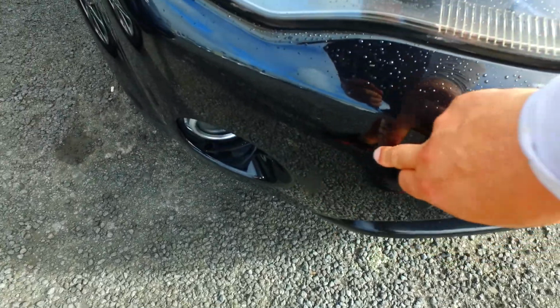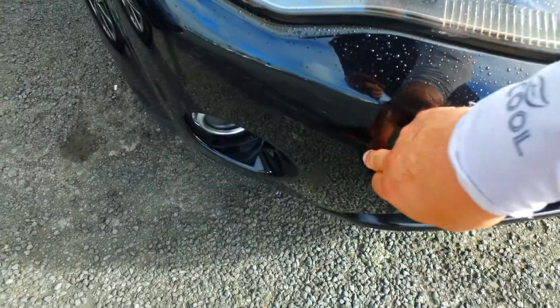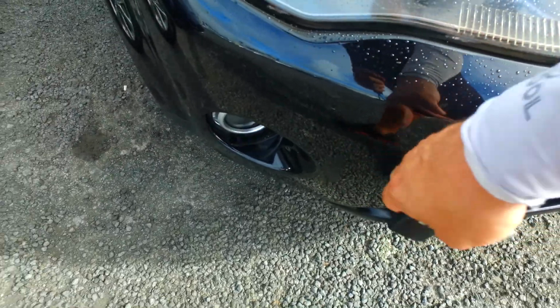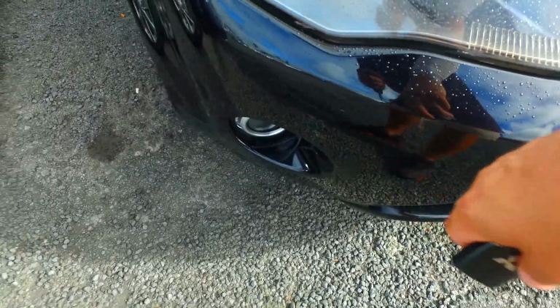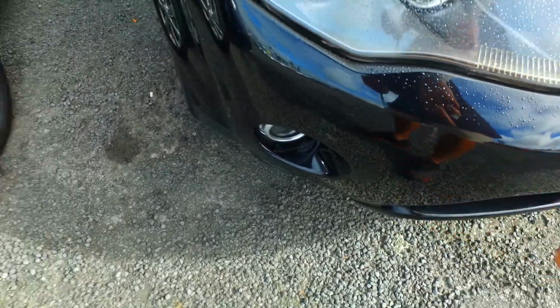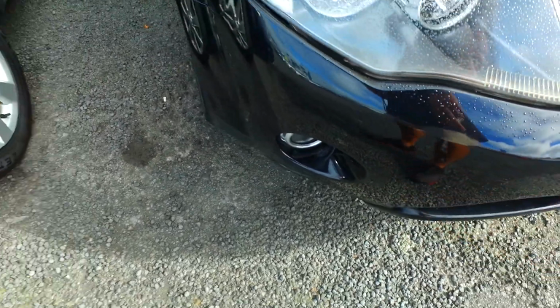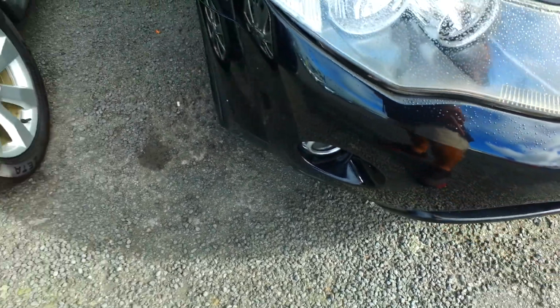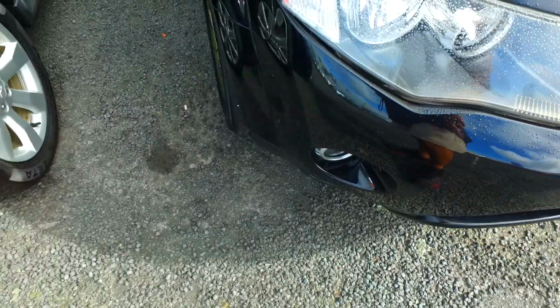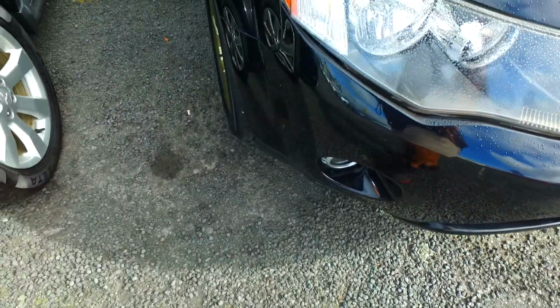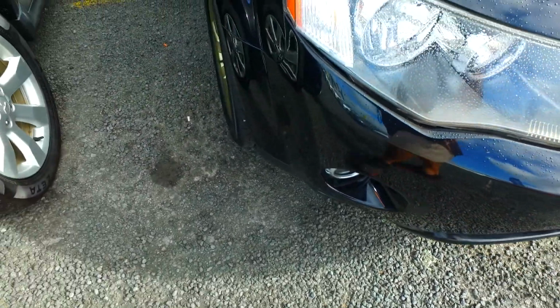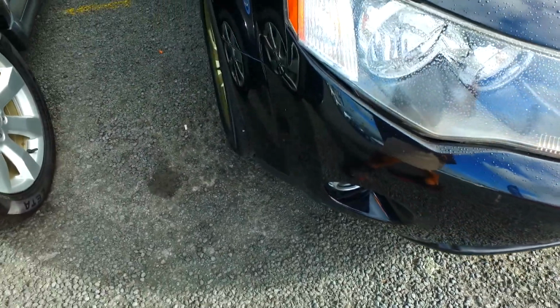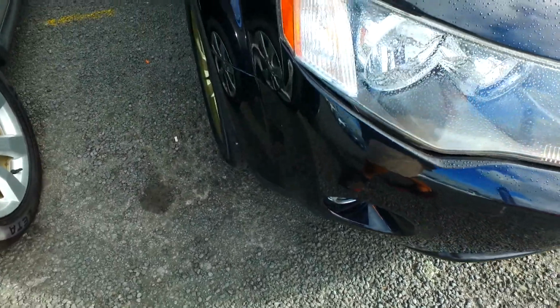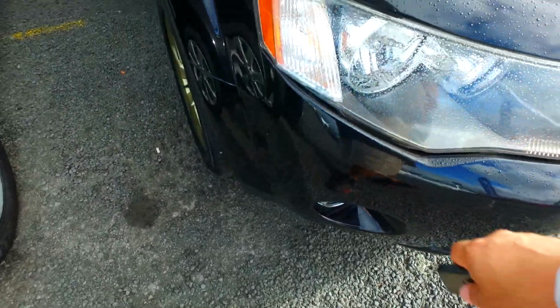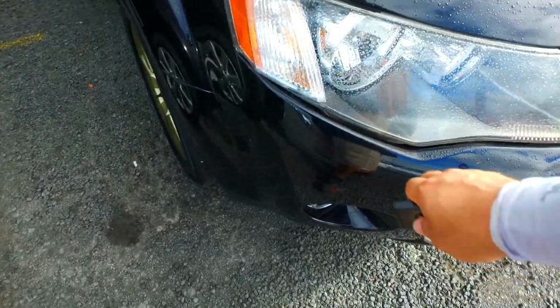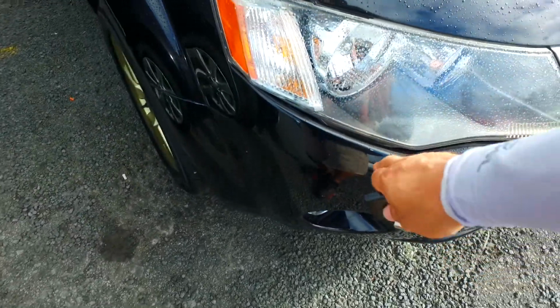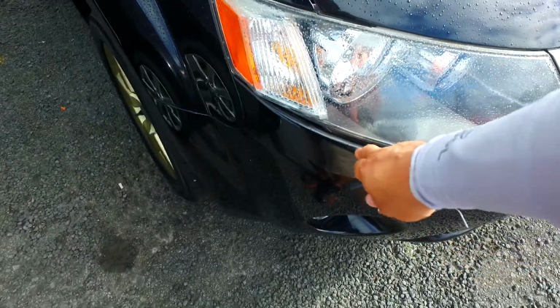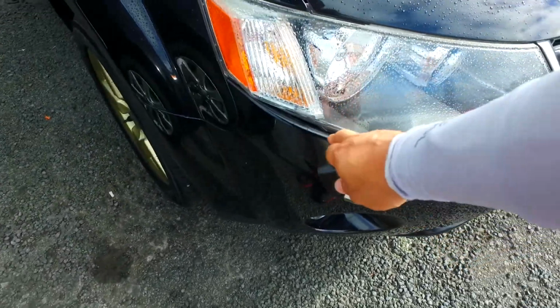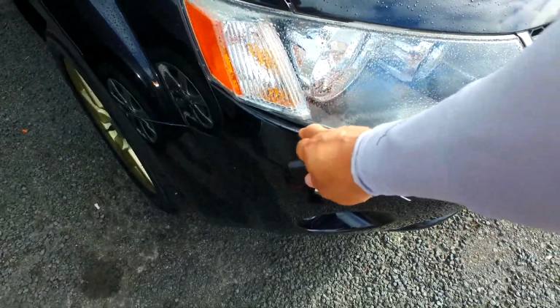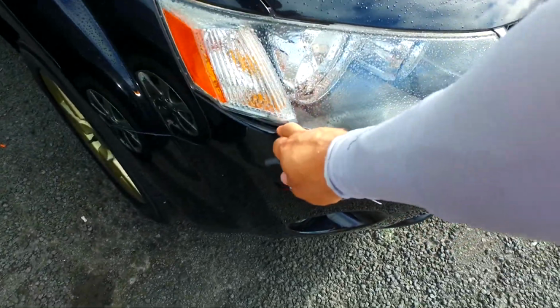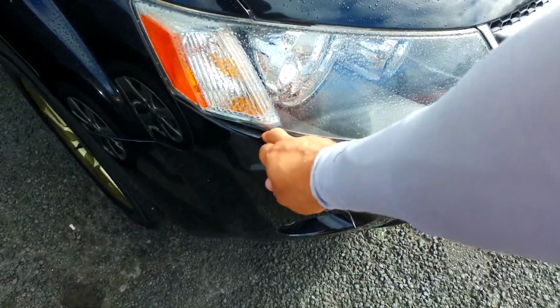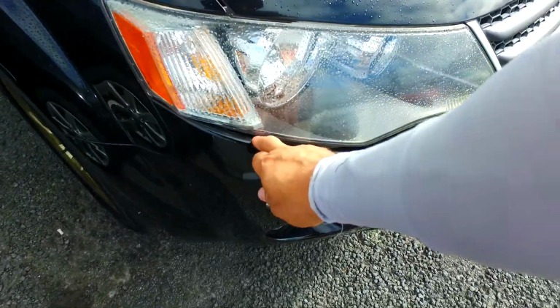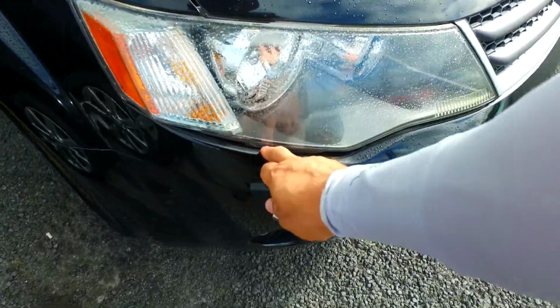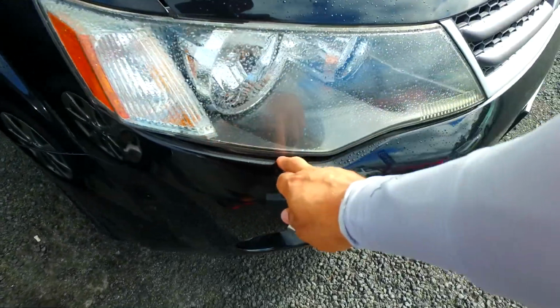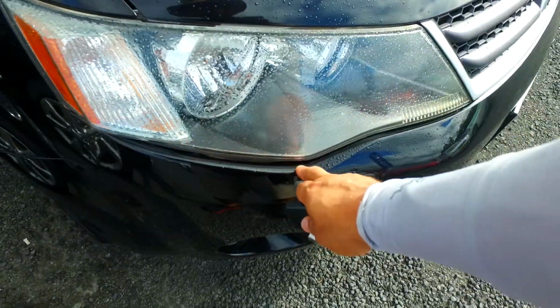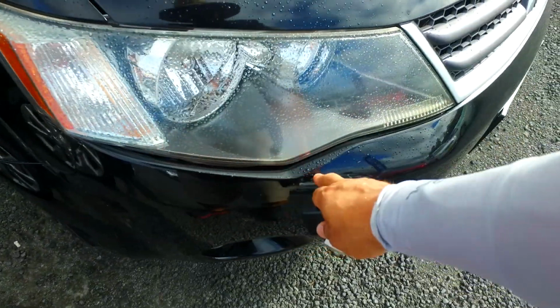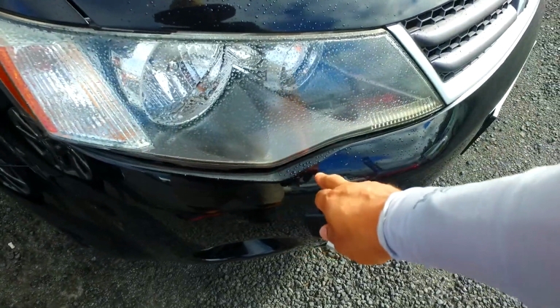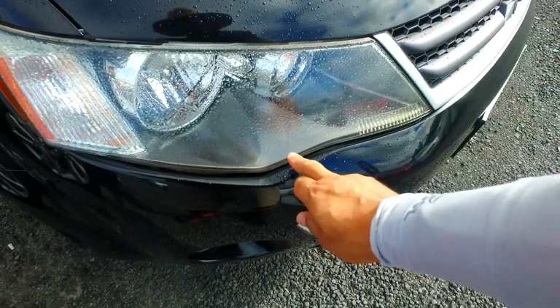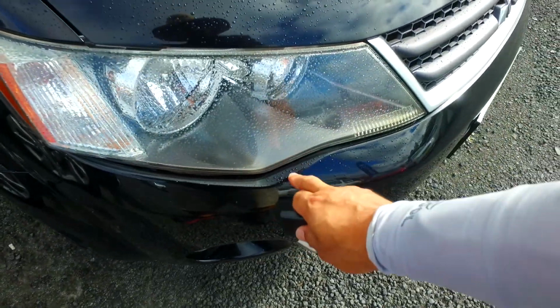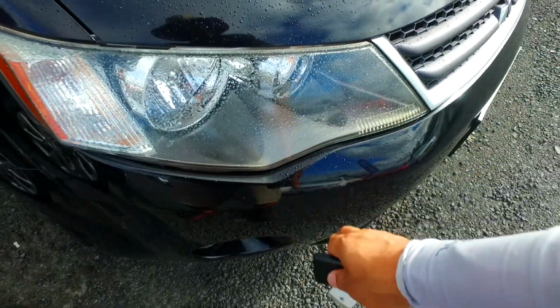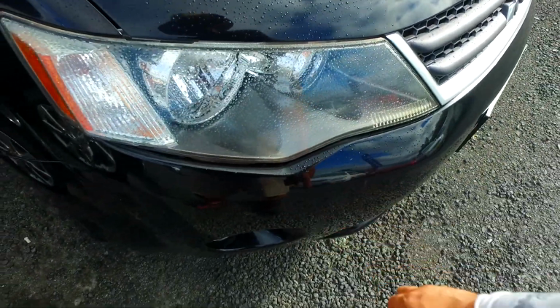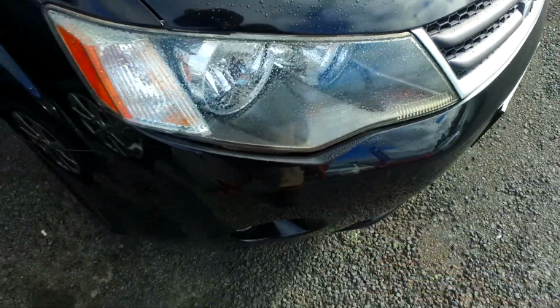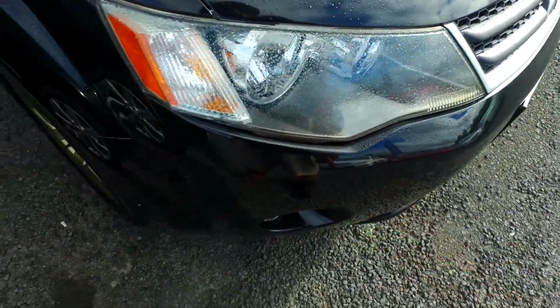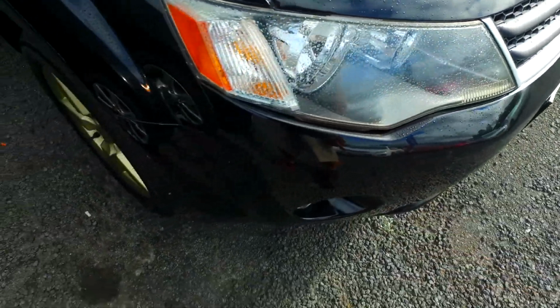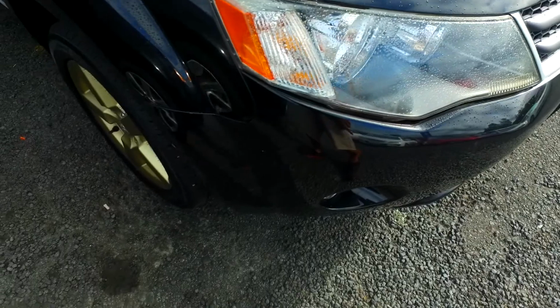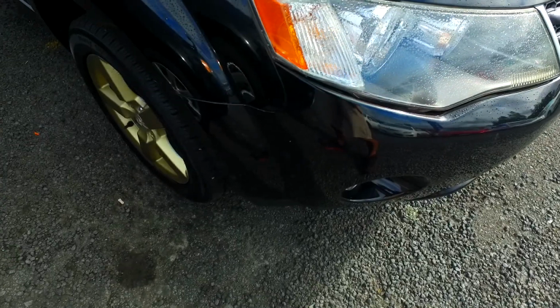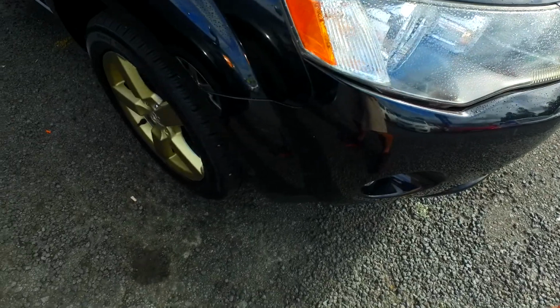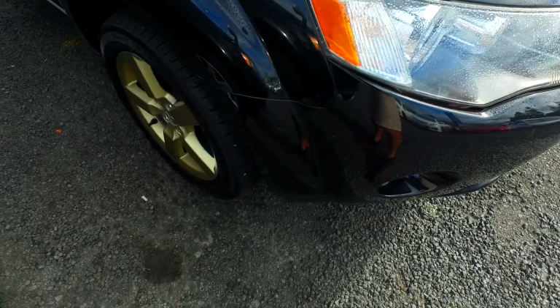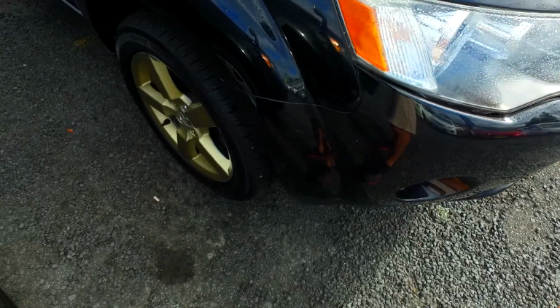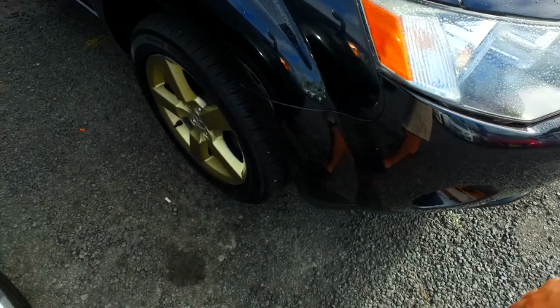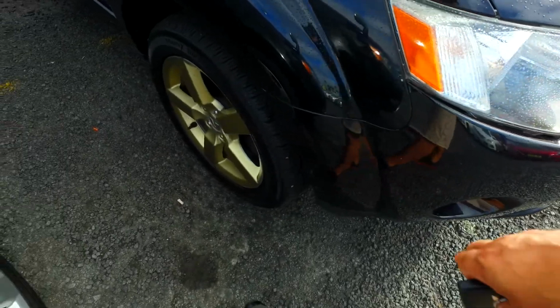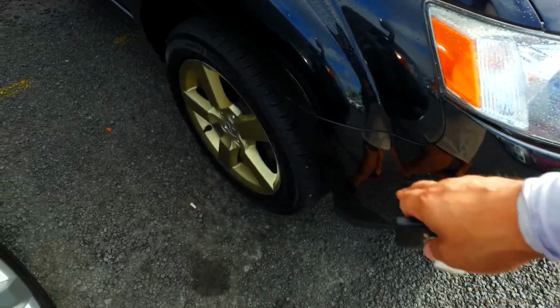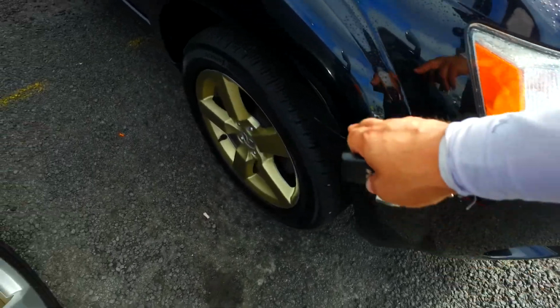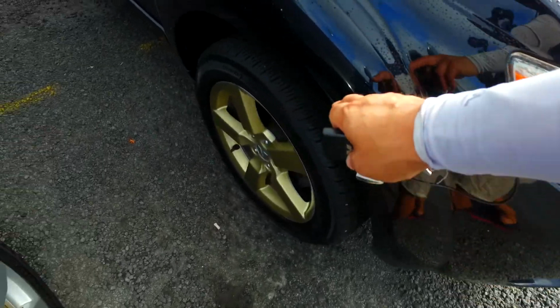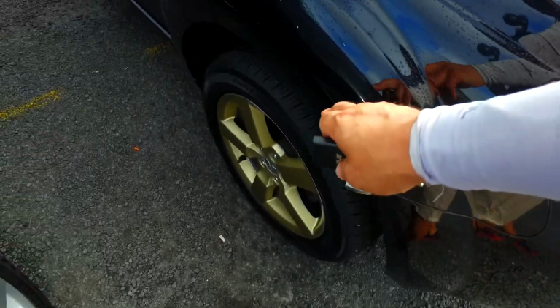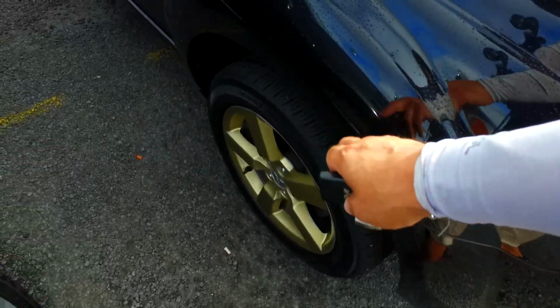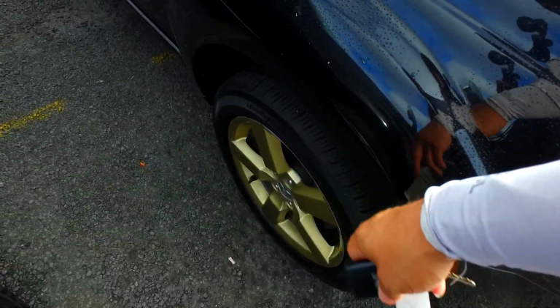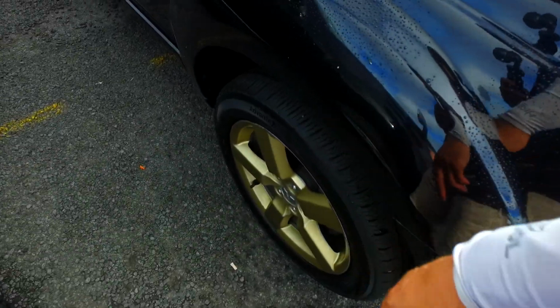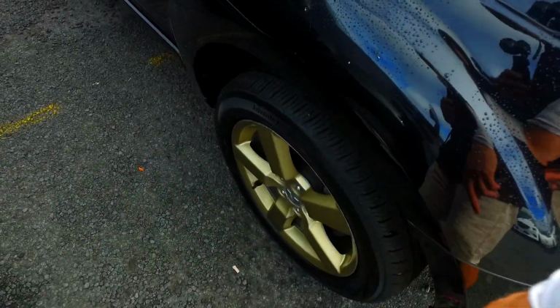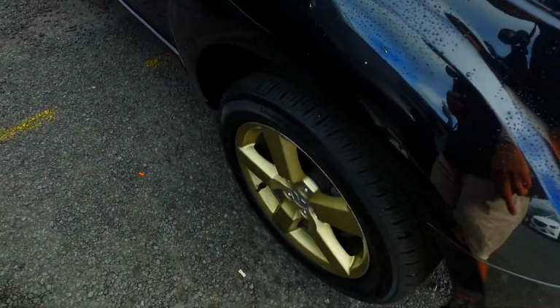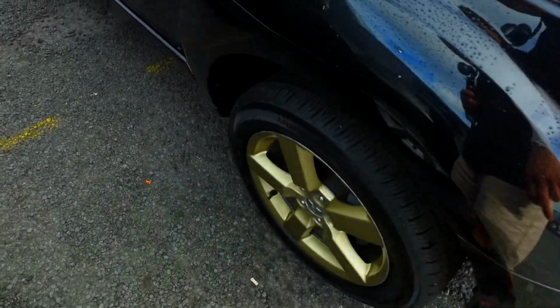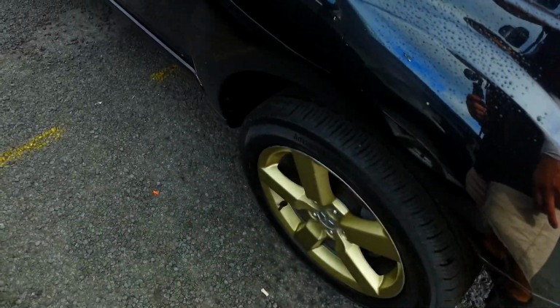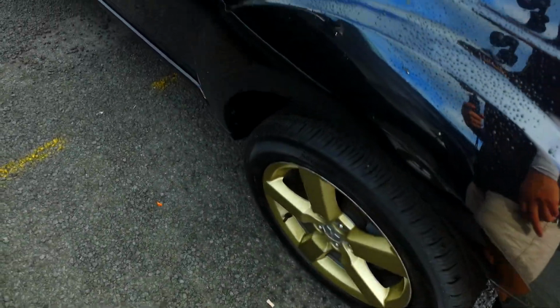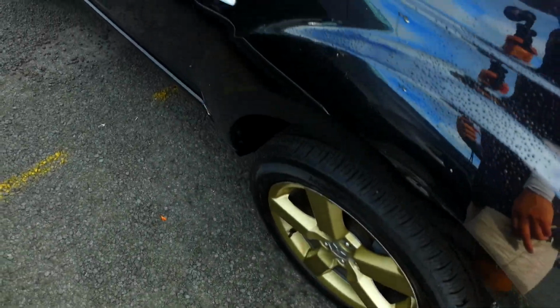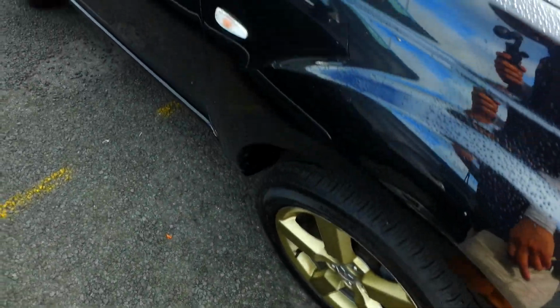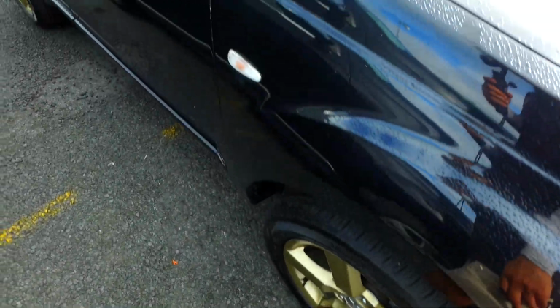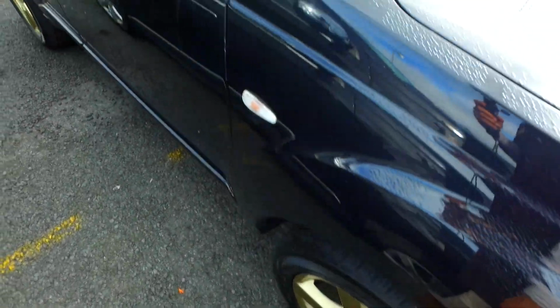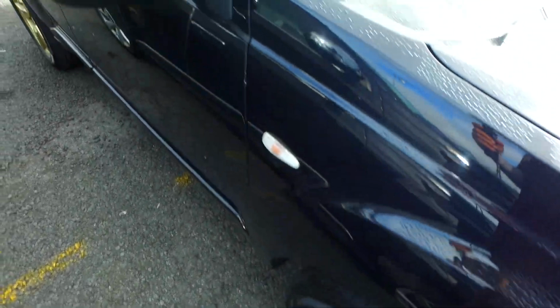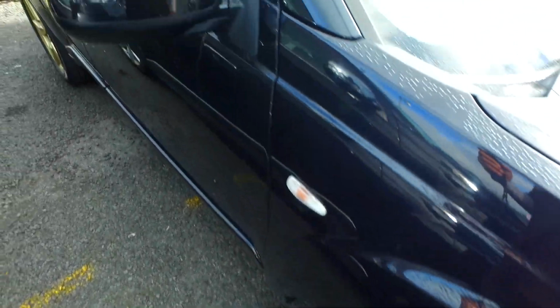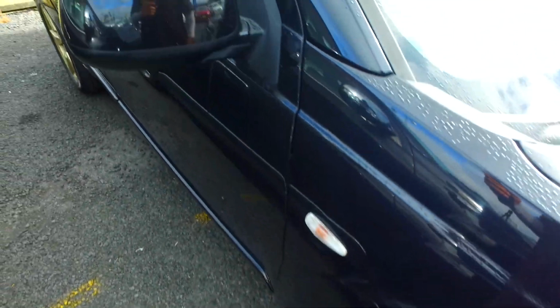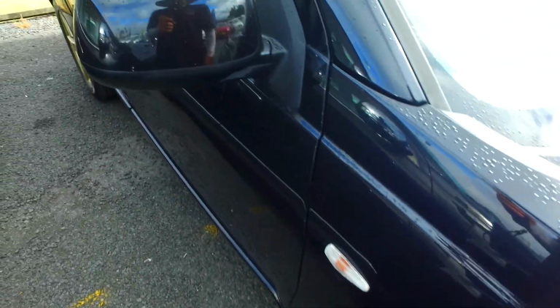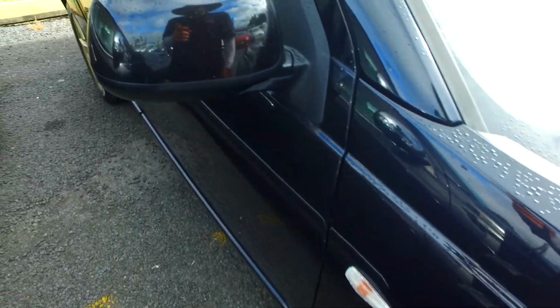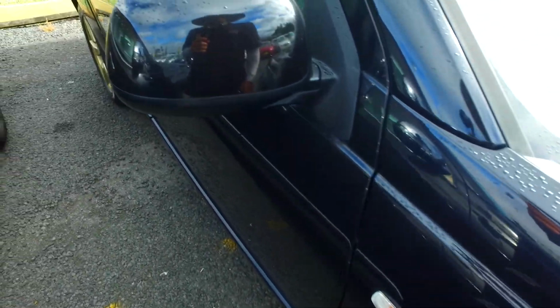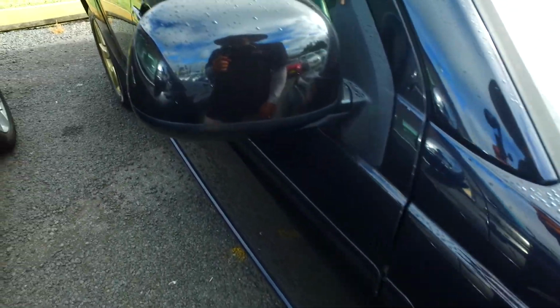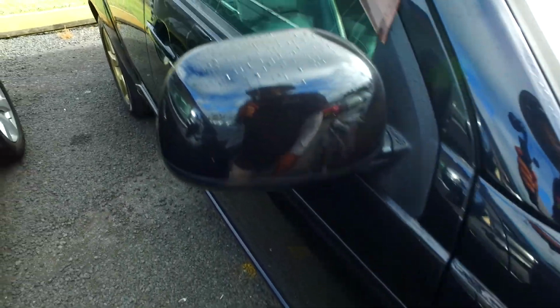A few little marks around there. A little bit of separation between the bumper and the headlight I can see. This has got new tyres on all four corners.